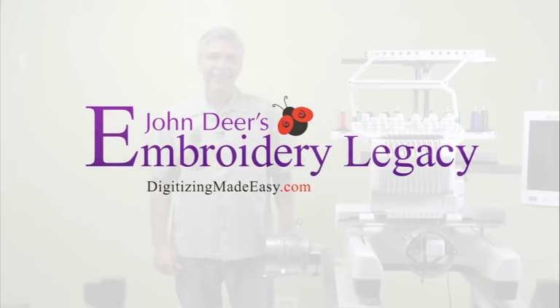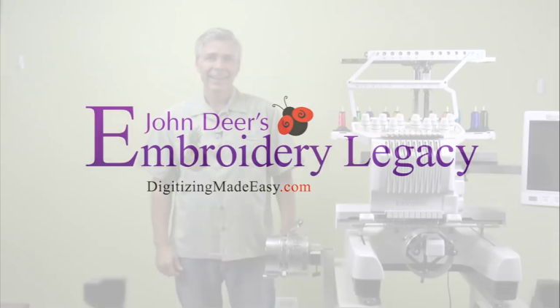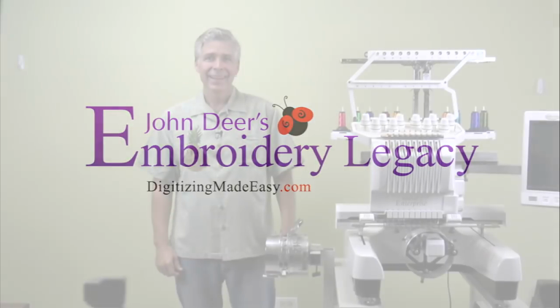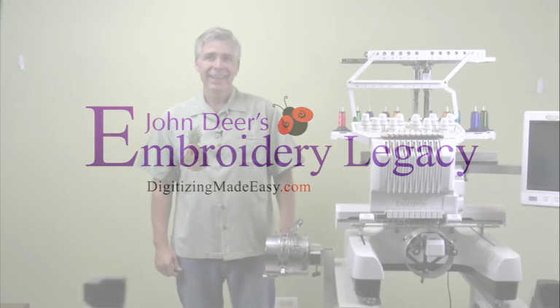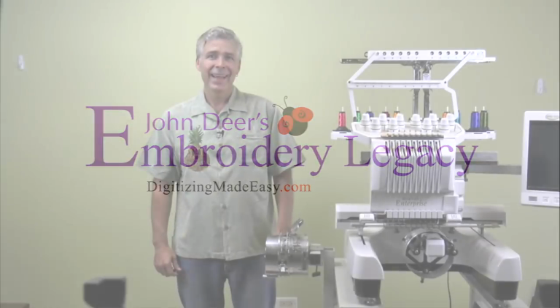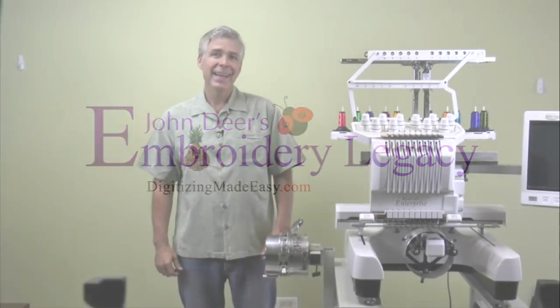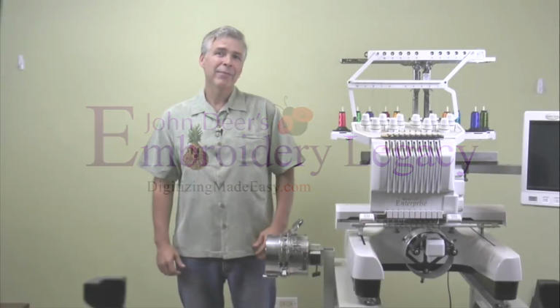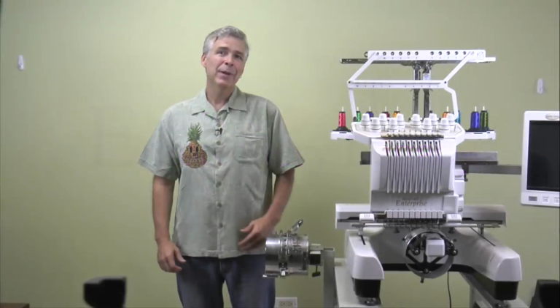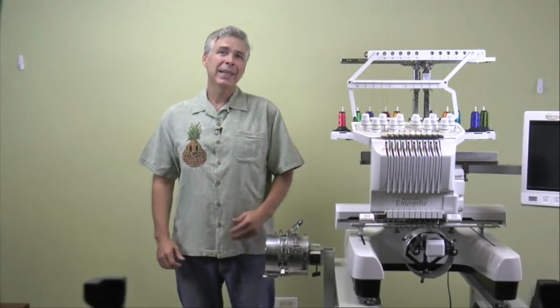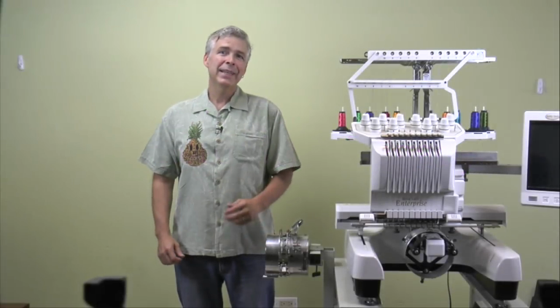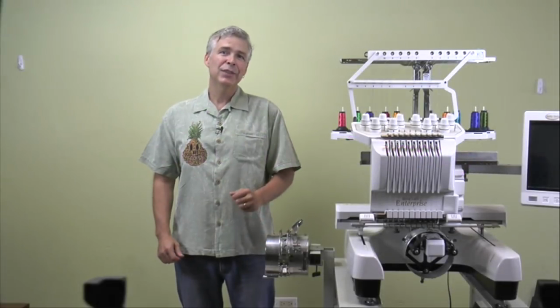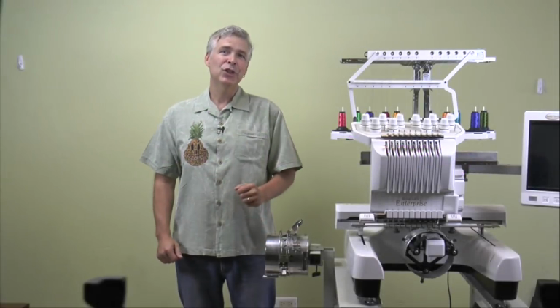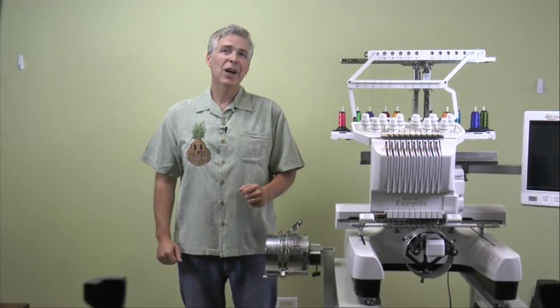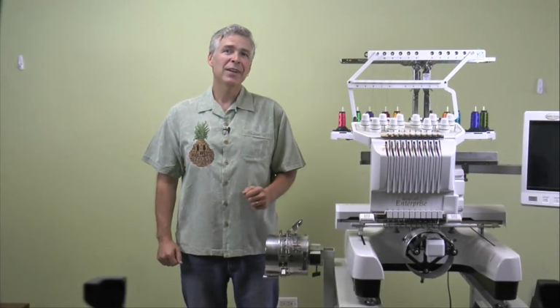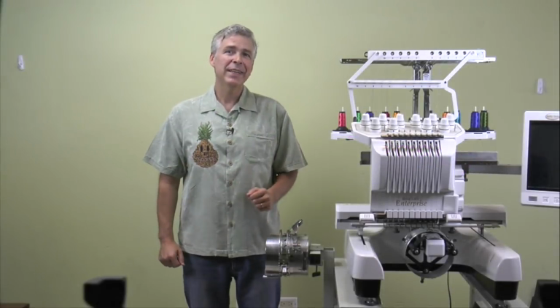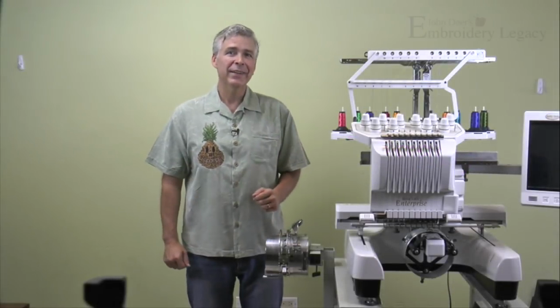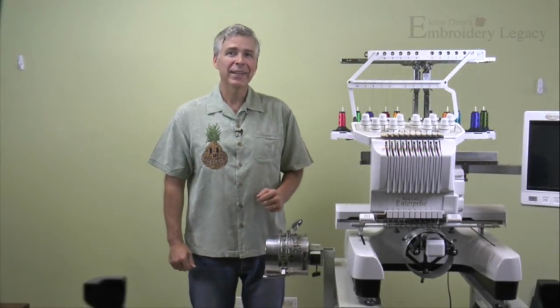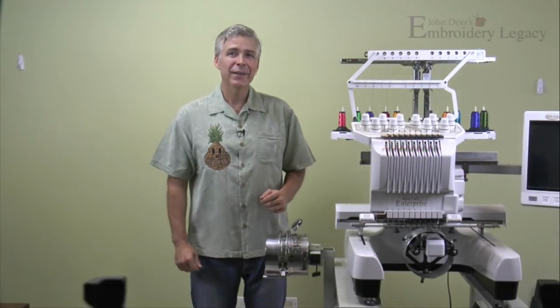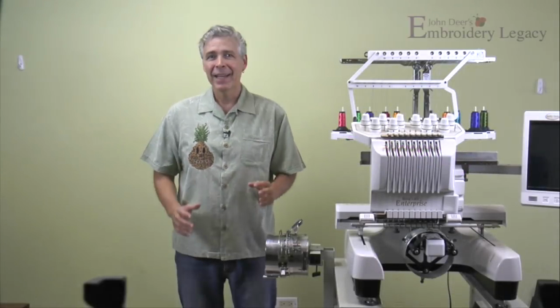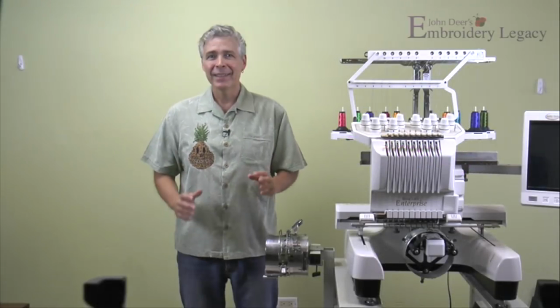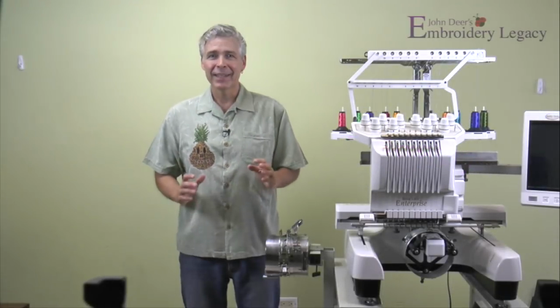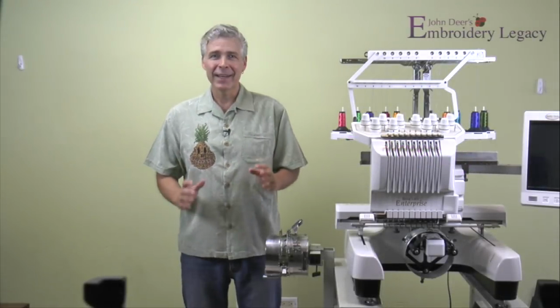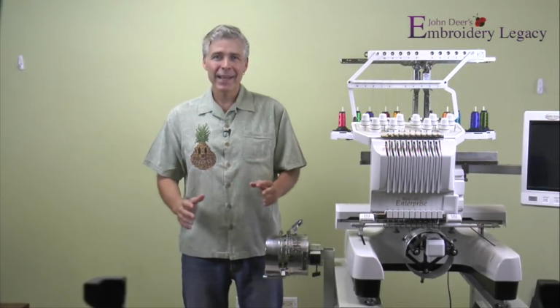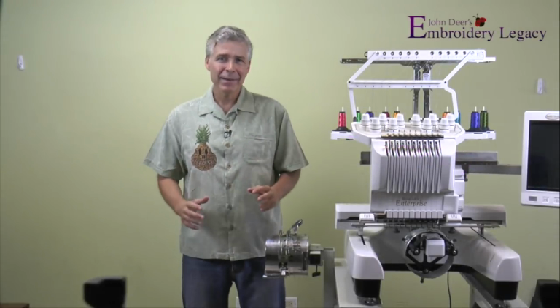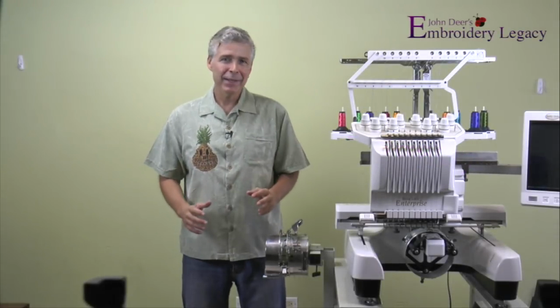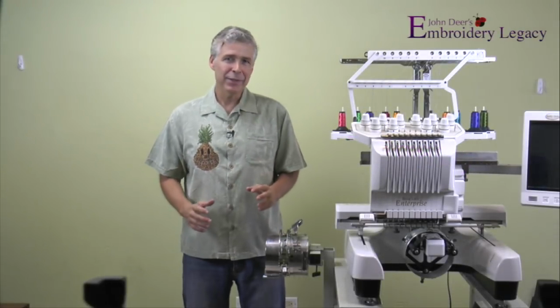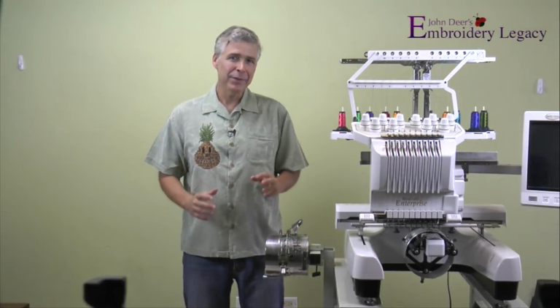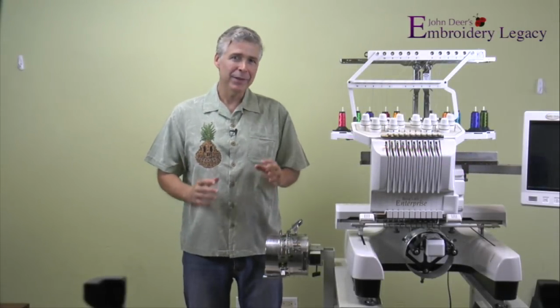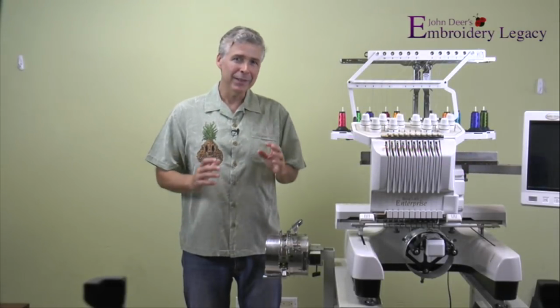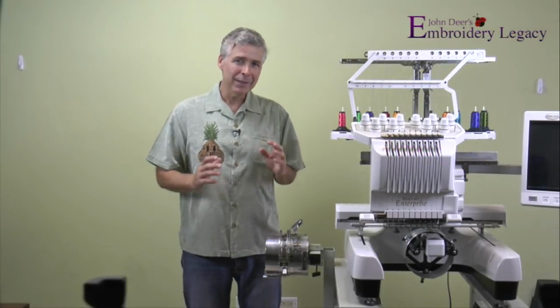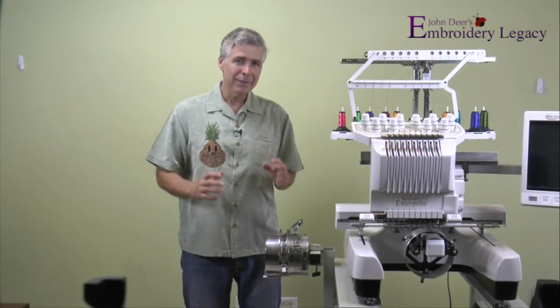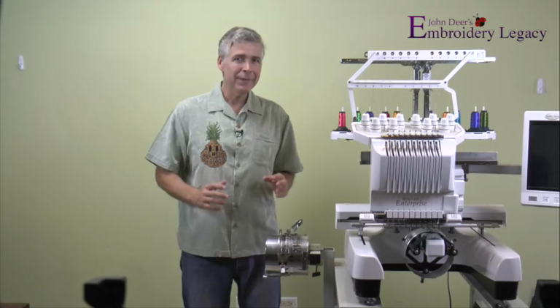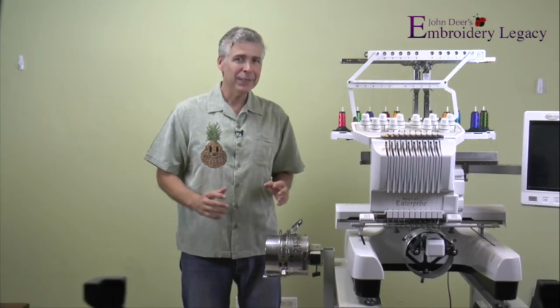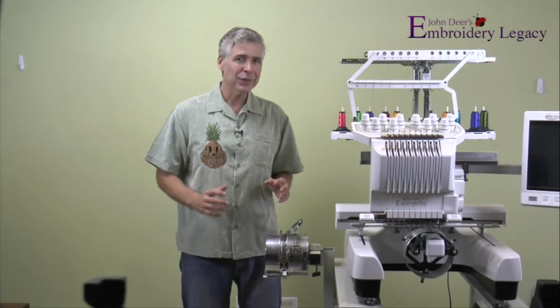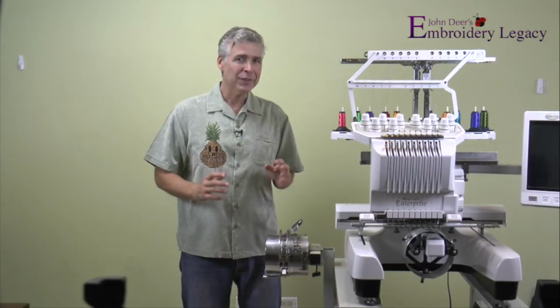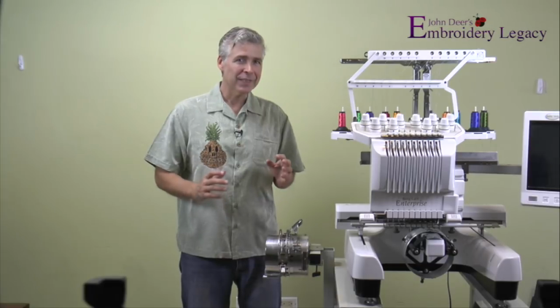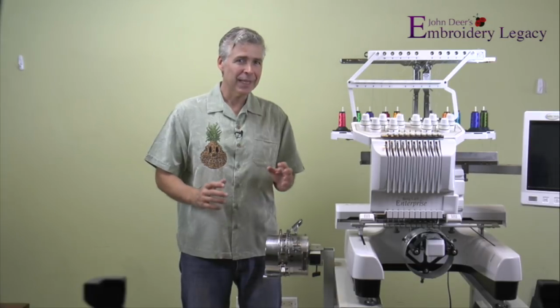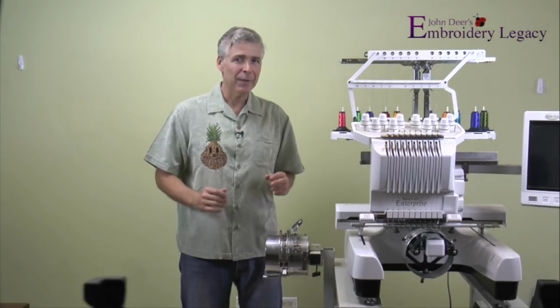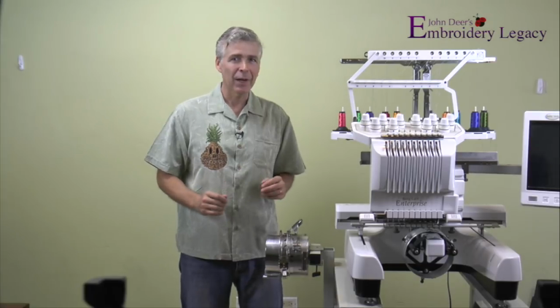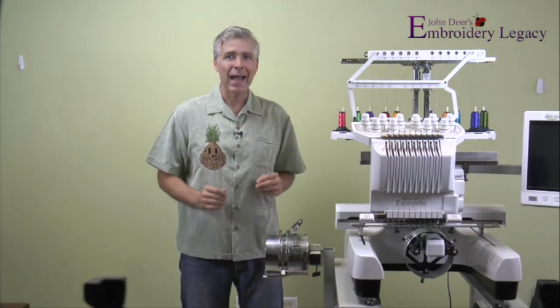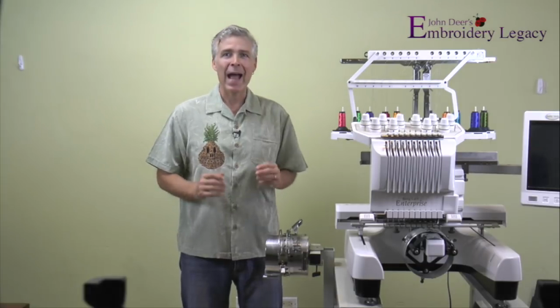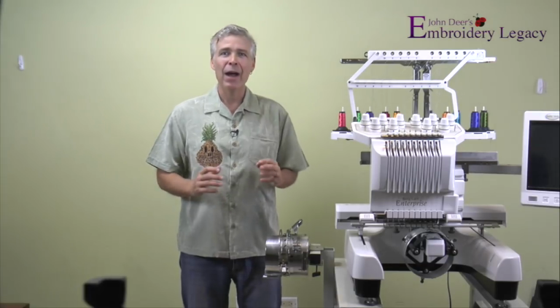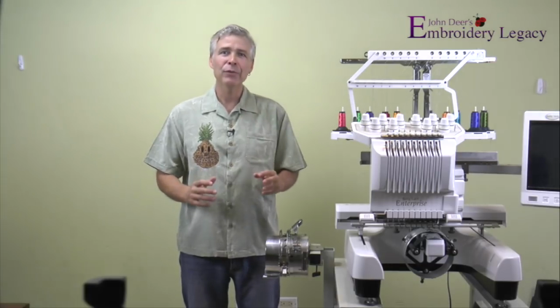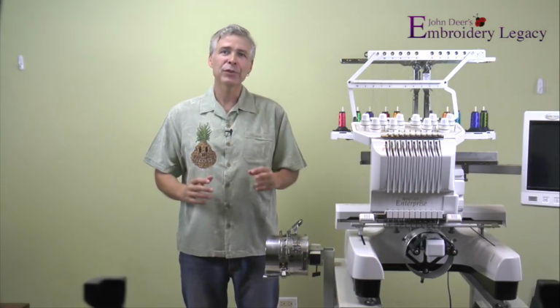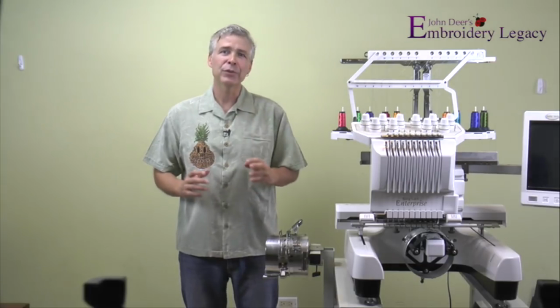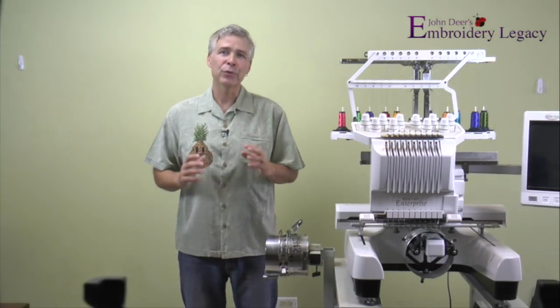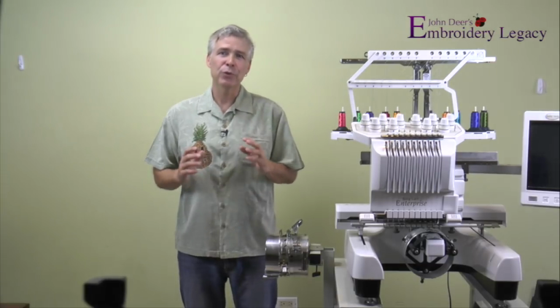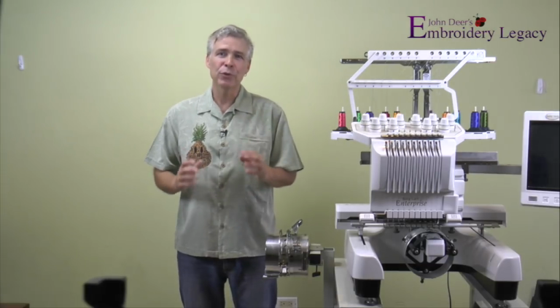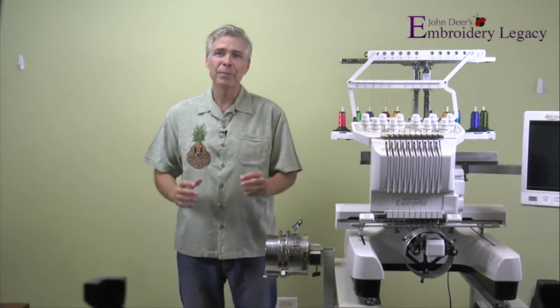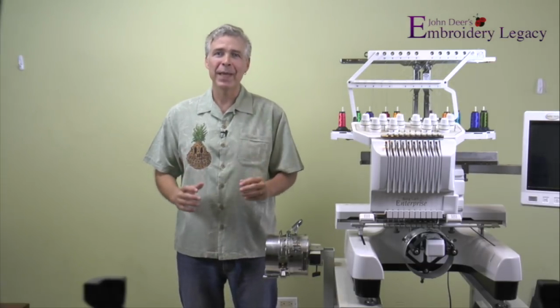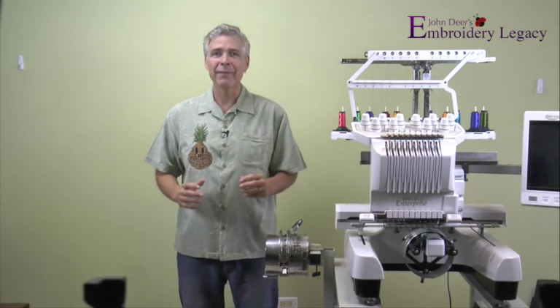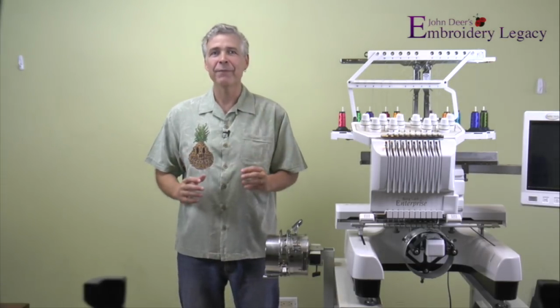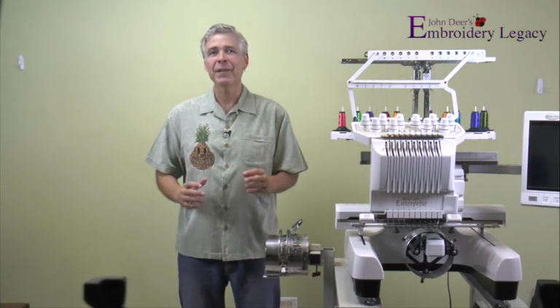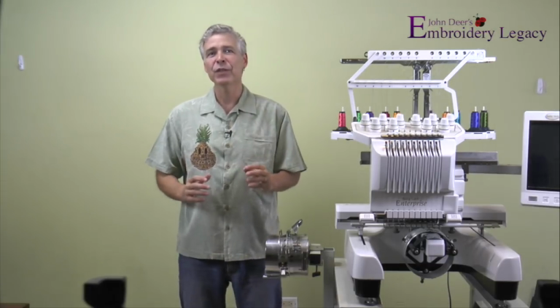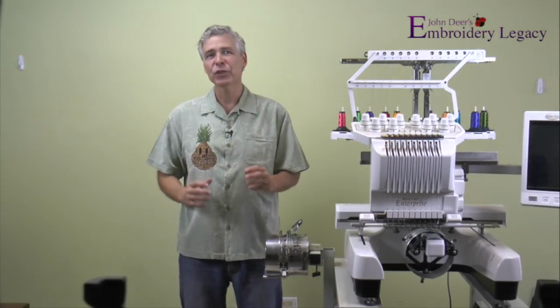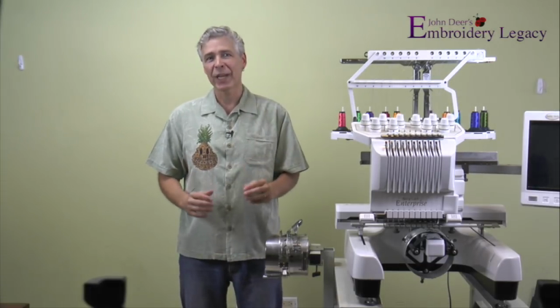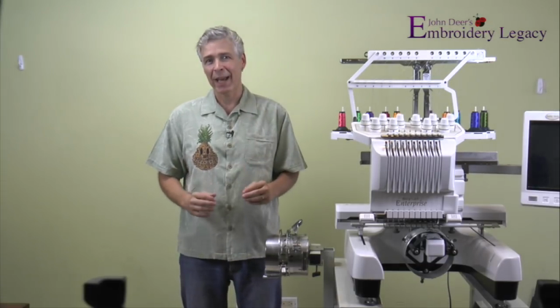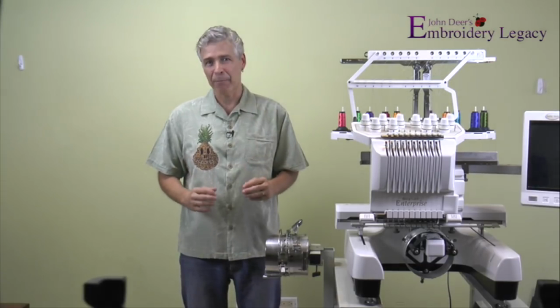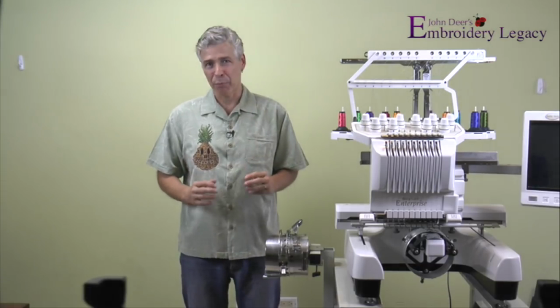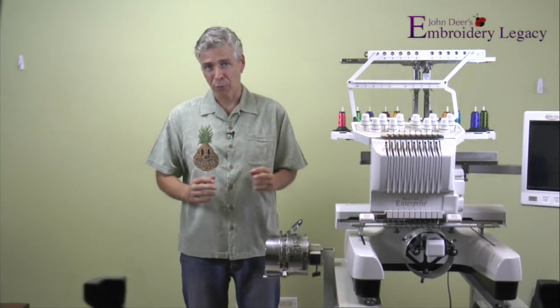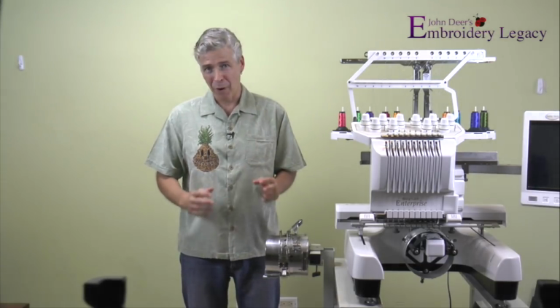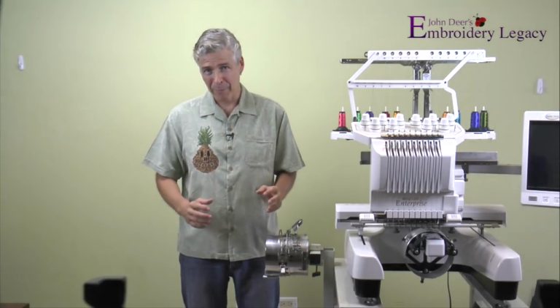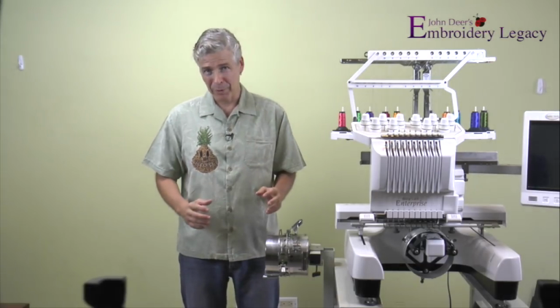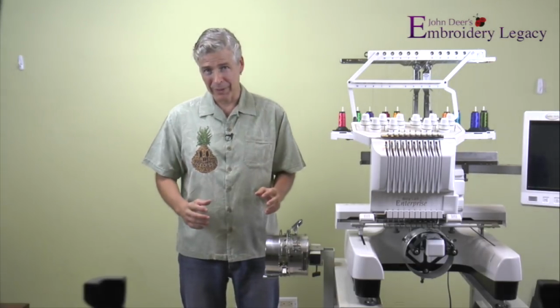Hey everybody, John Deere here. Today I'm going to do a little featured segment on how to hoop a finish cap properly.